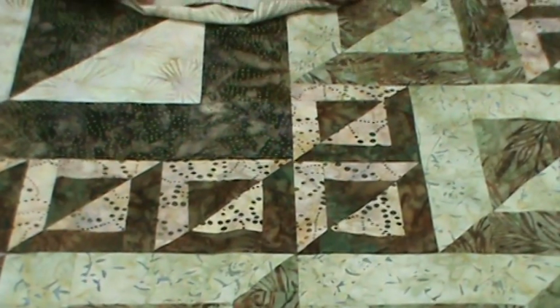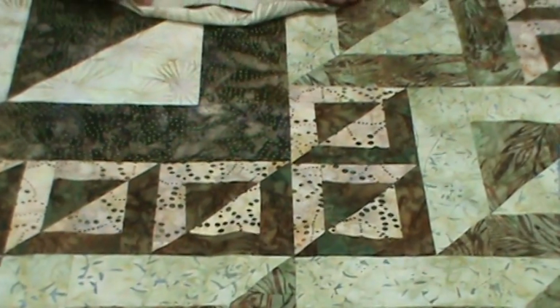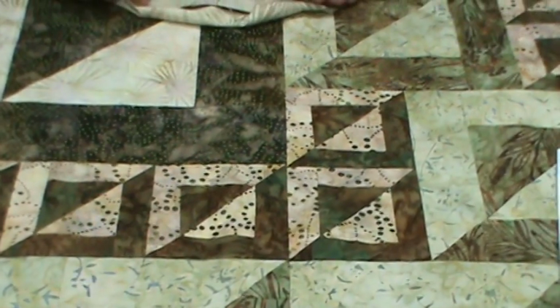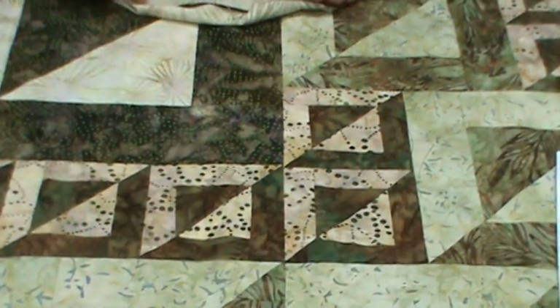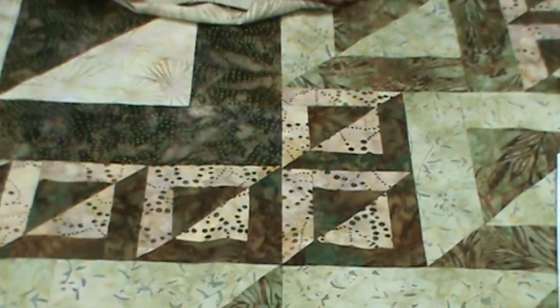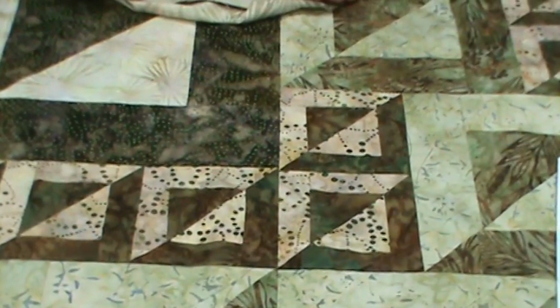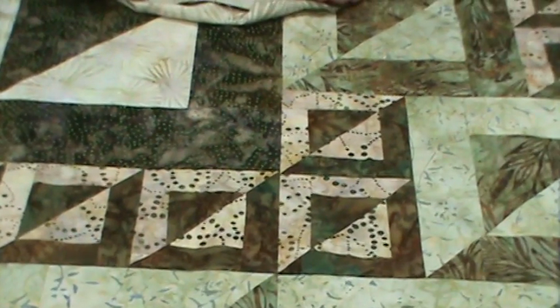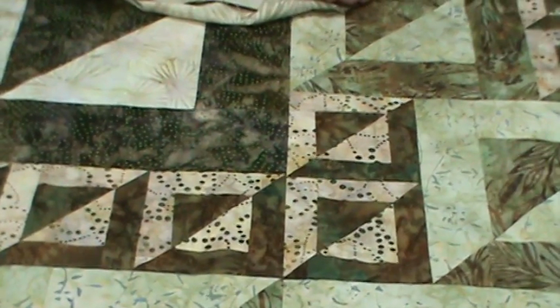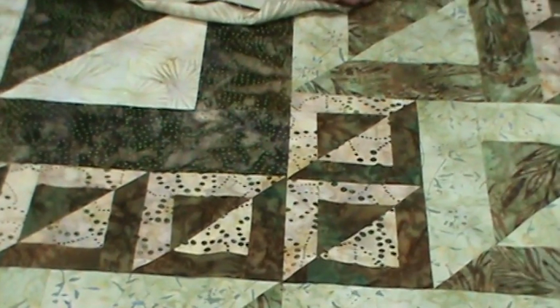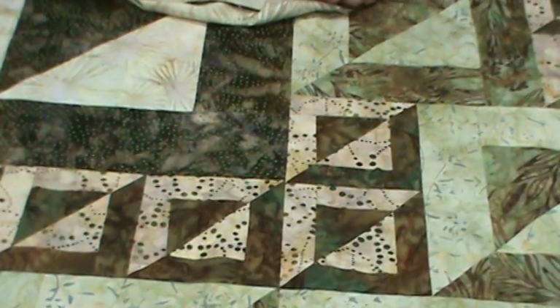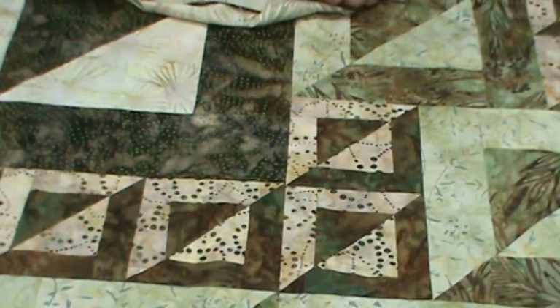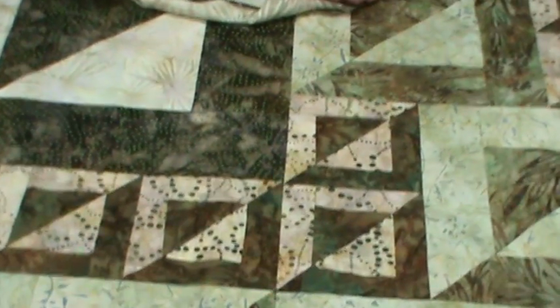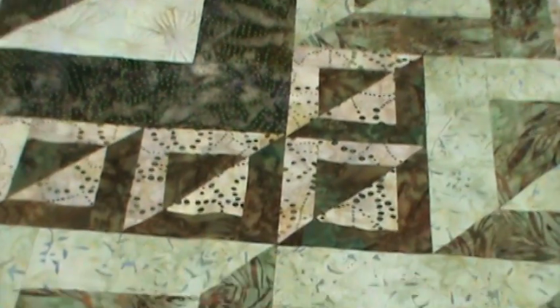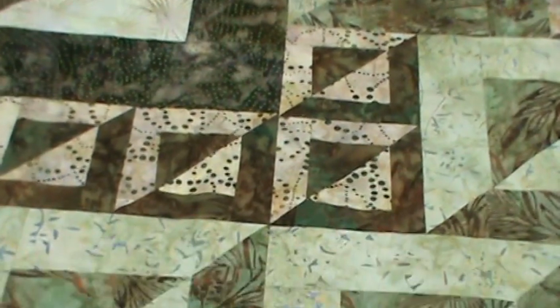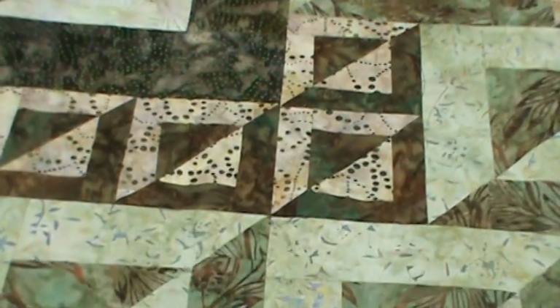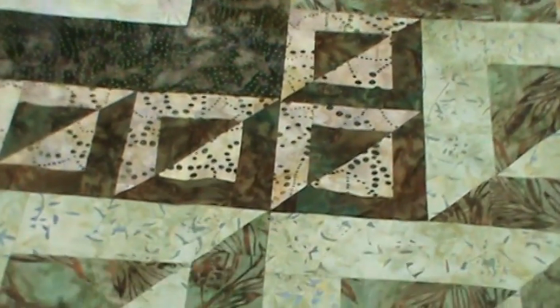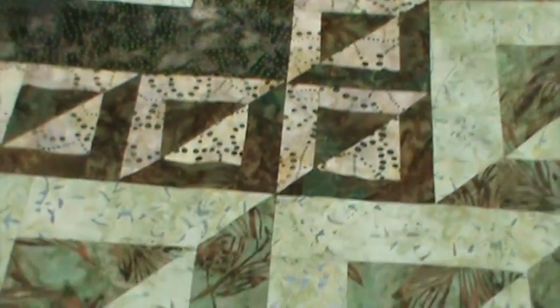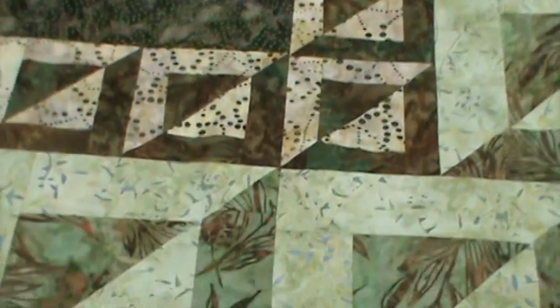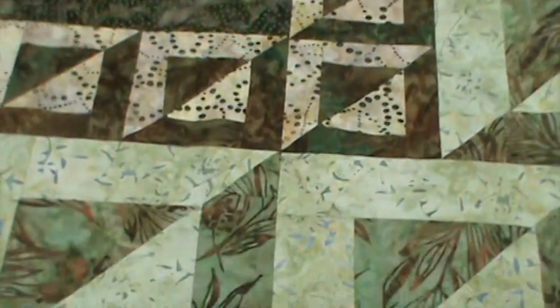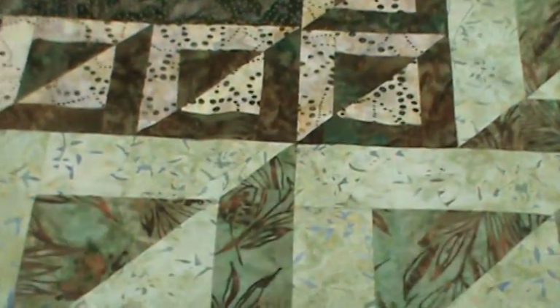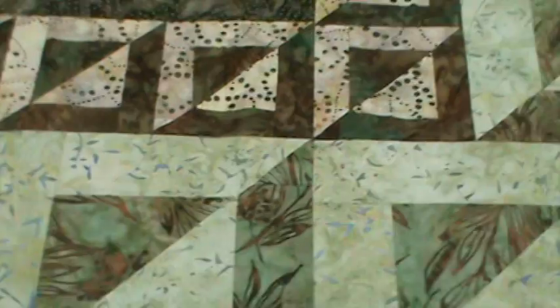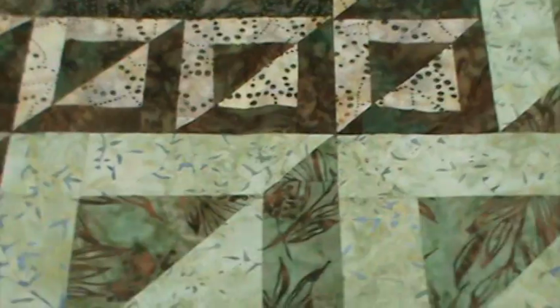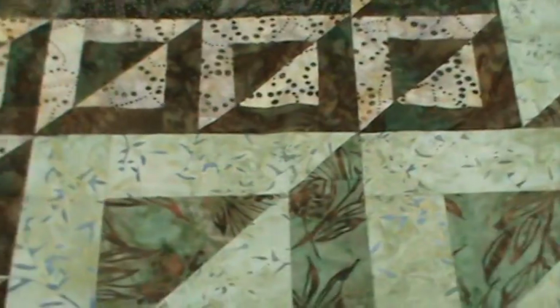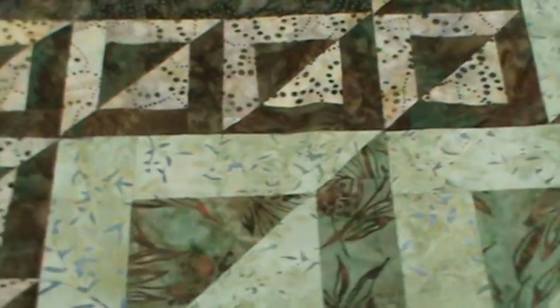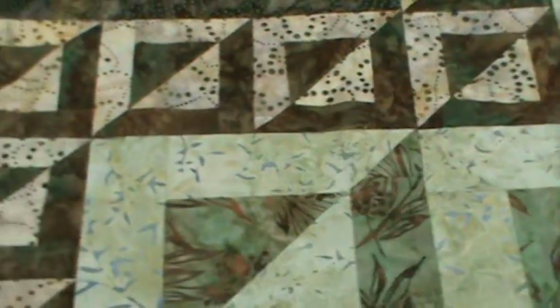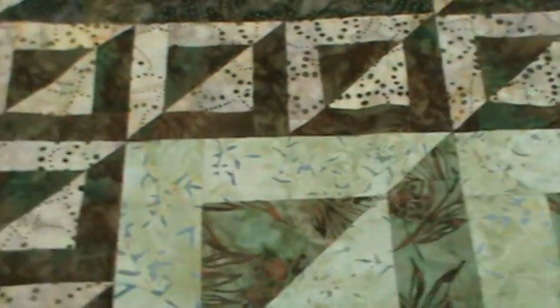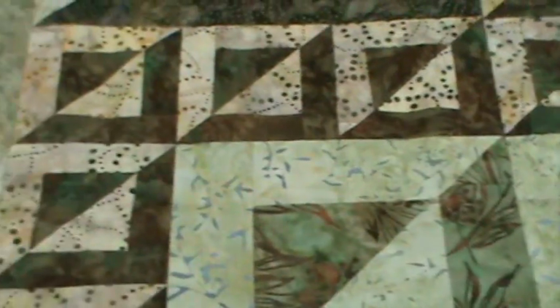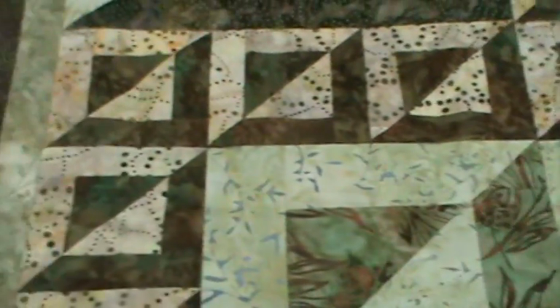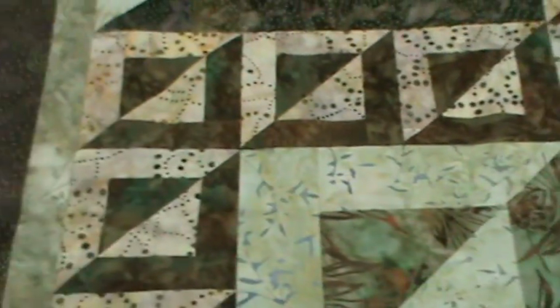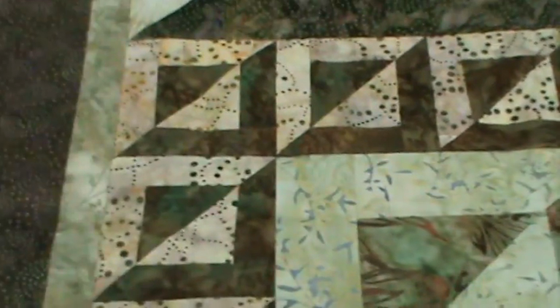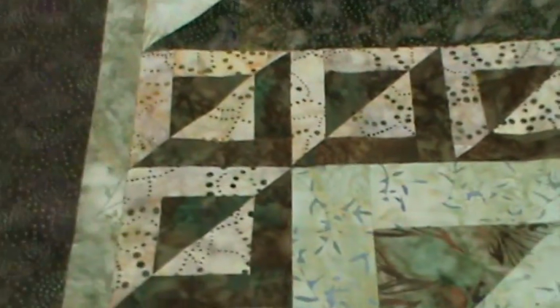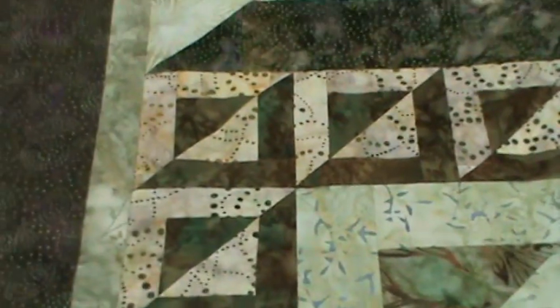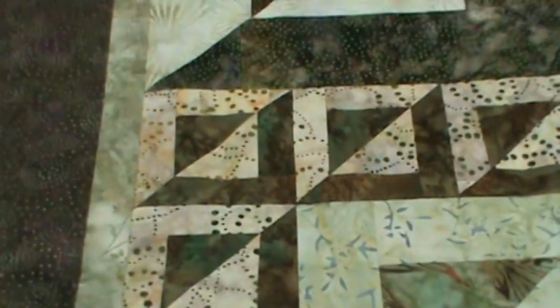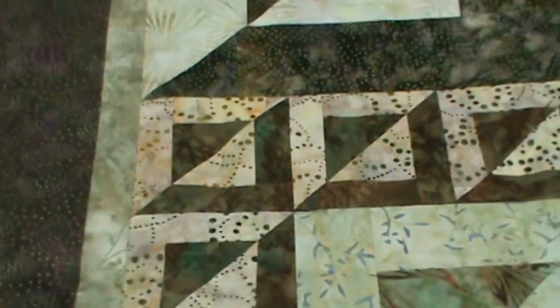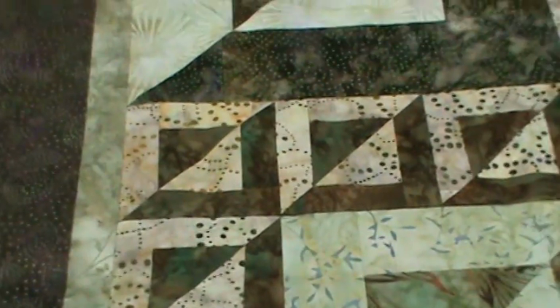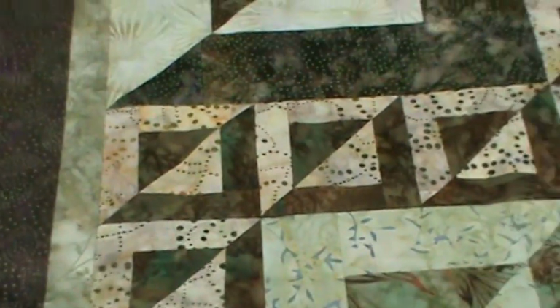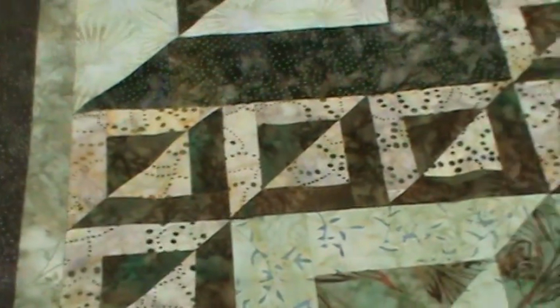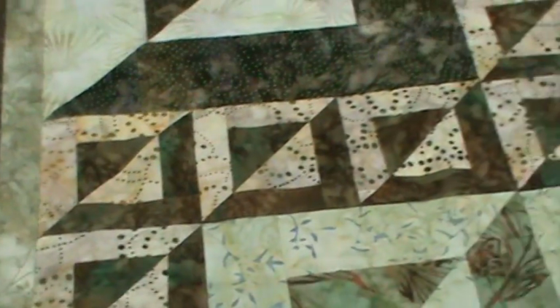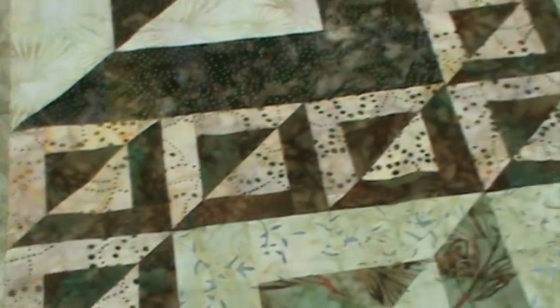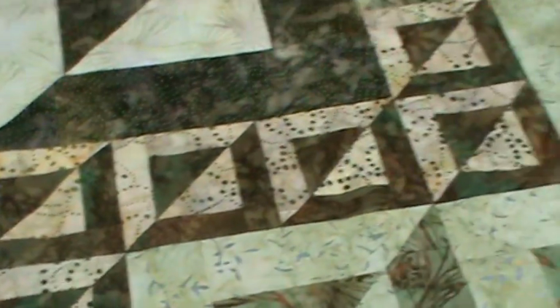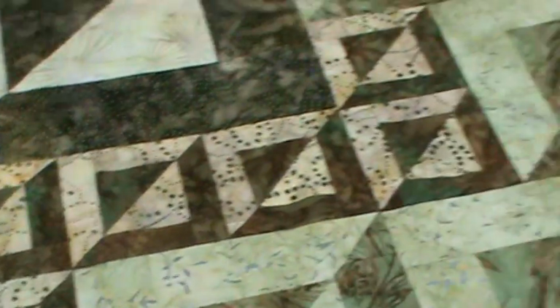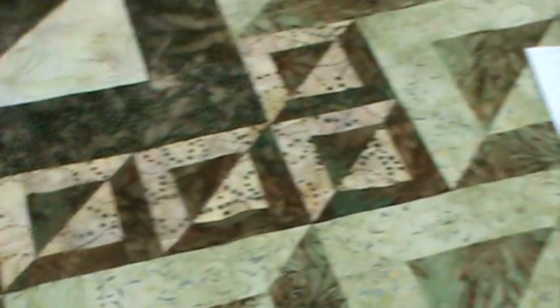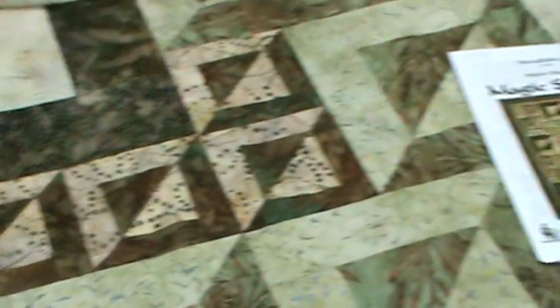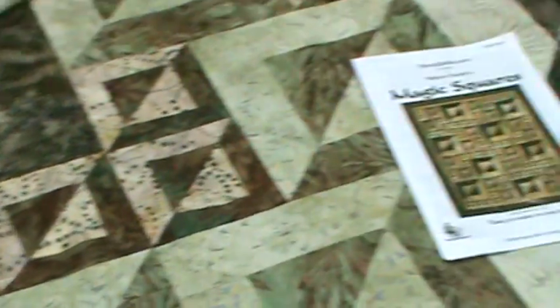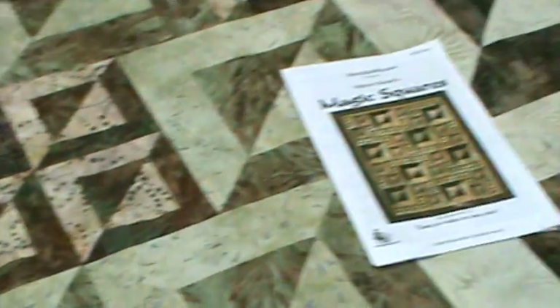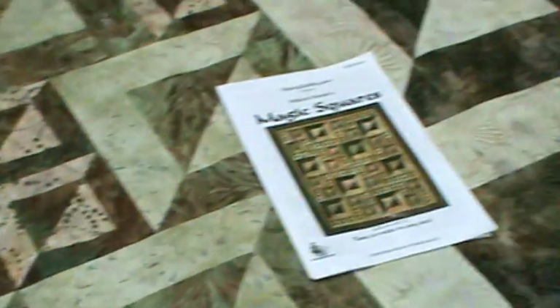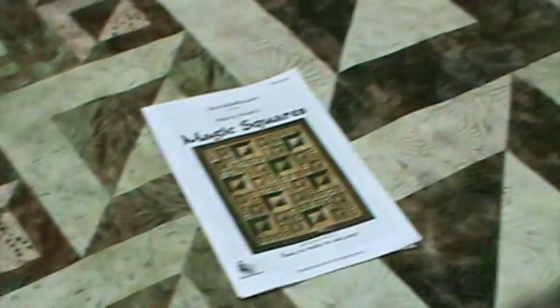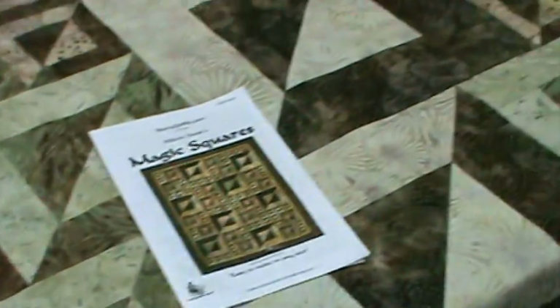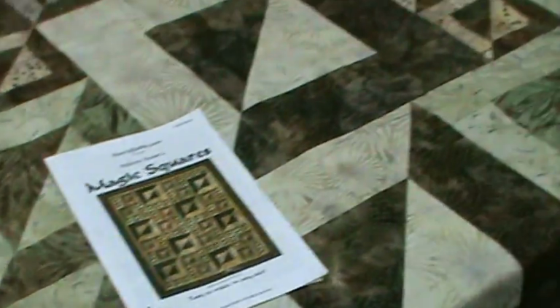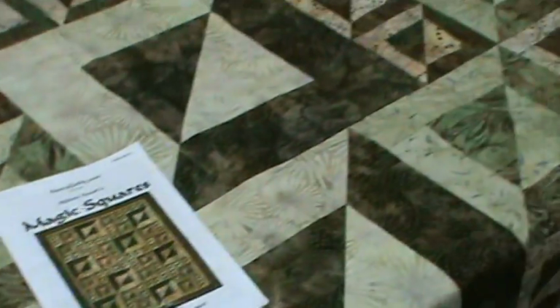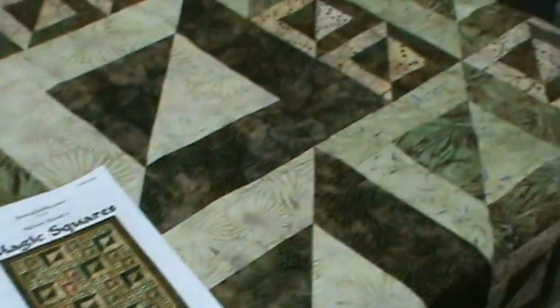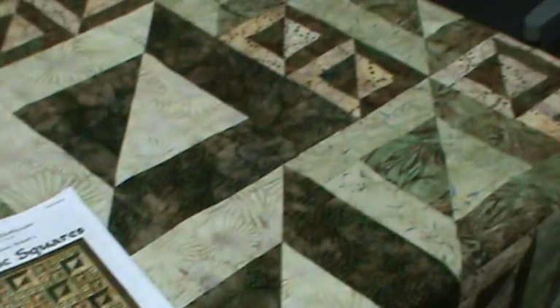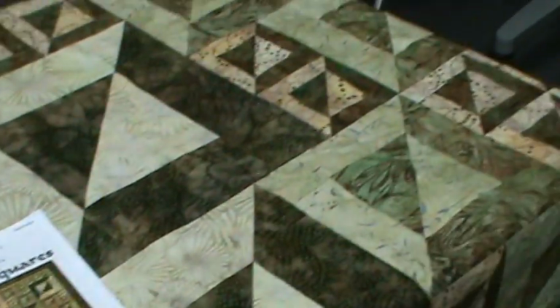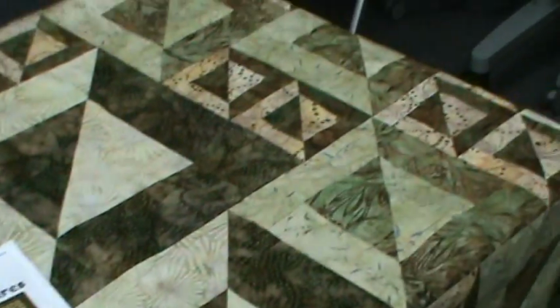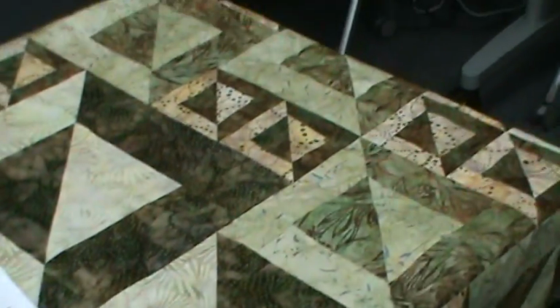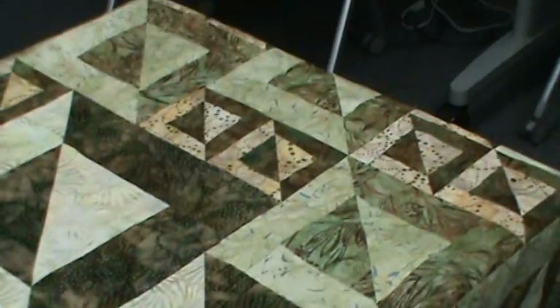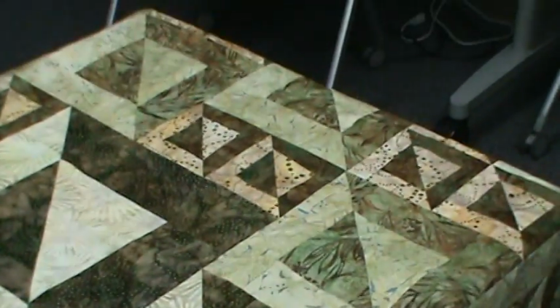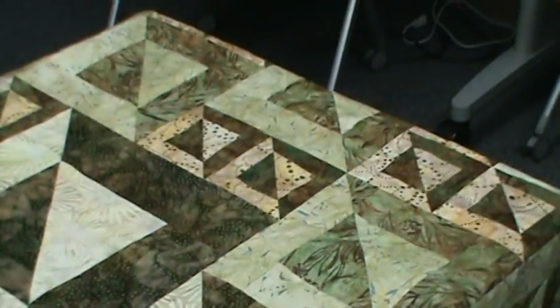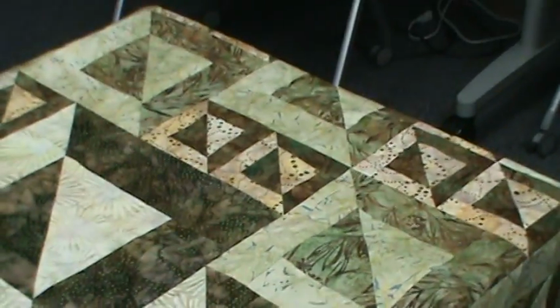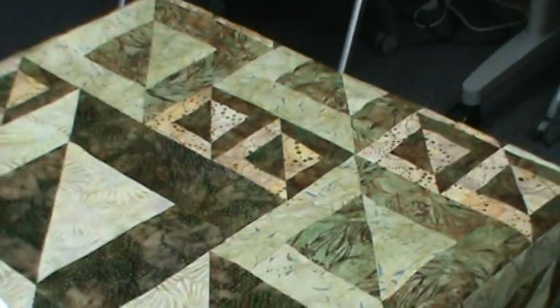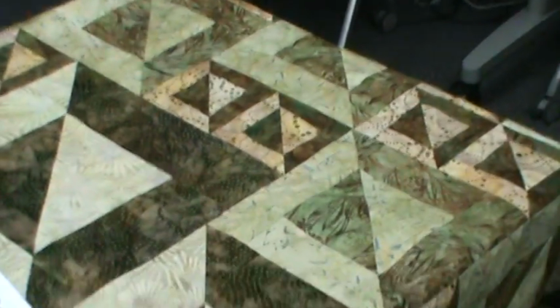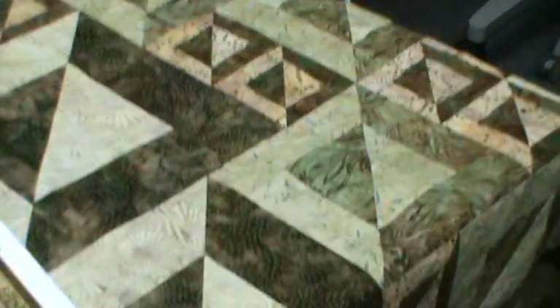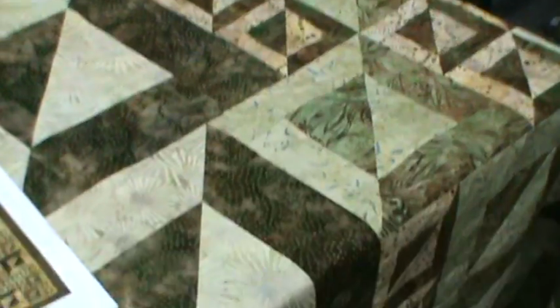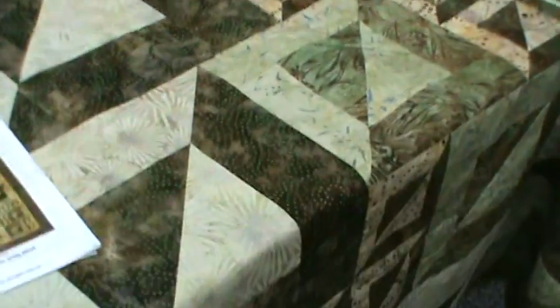To choose your fabrics for this quilt, you need three lights, three darks, and two borders. It is really, really simple.